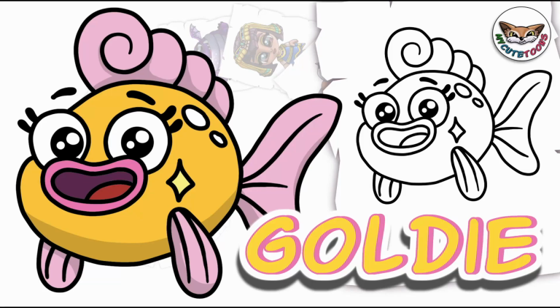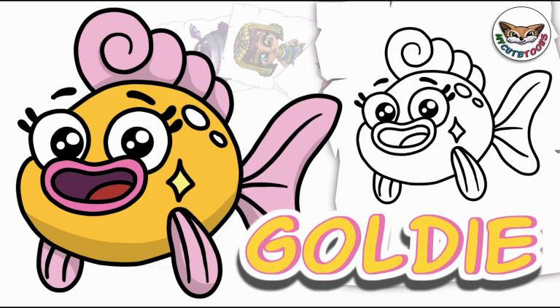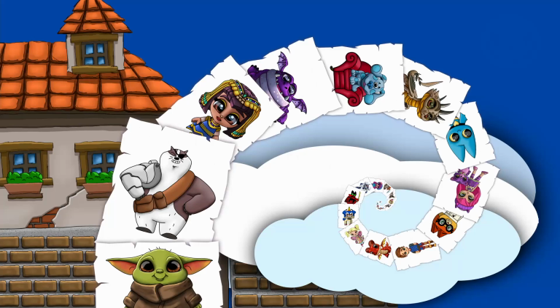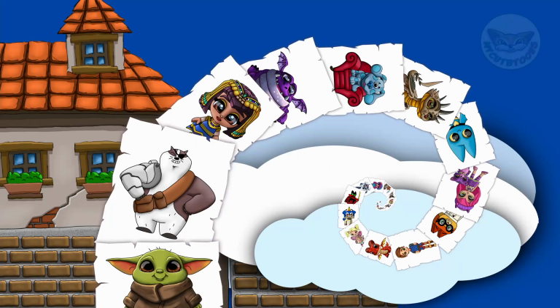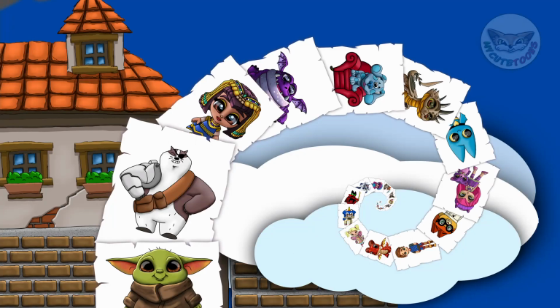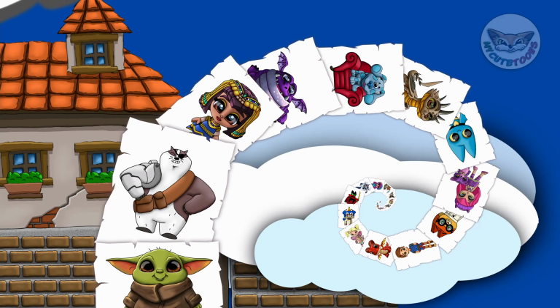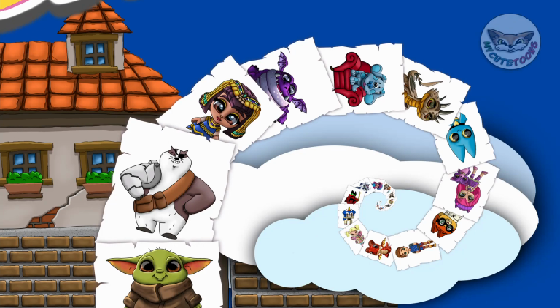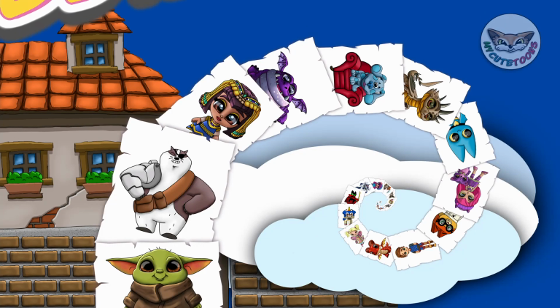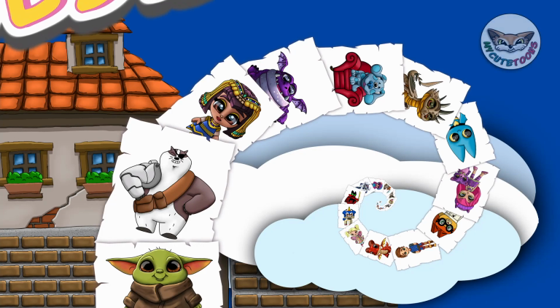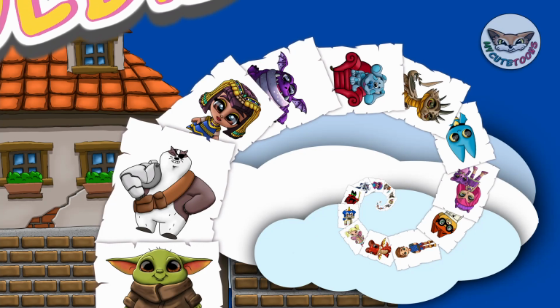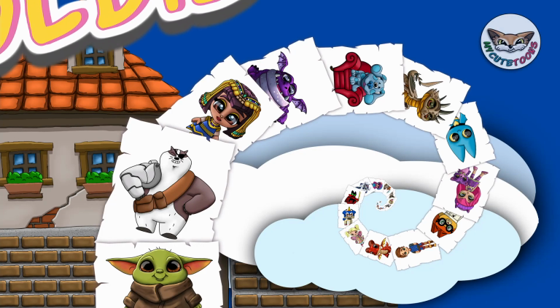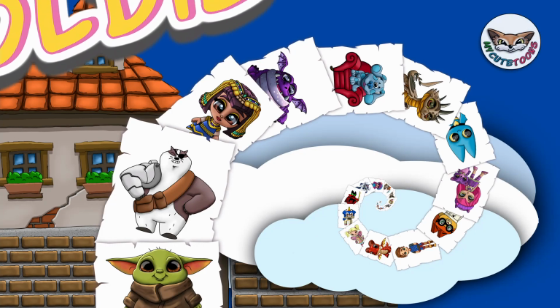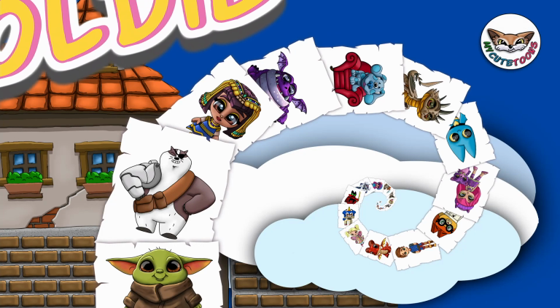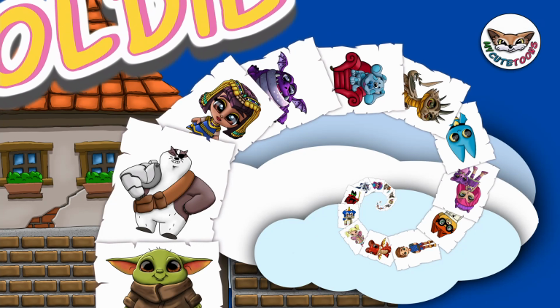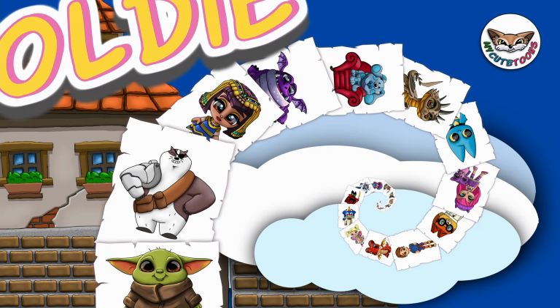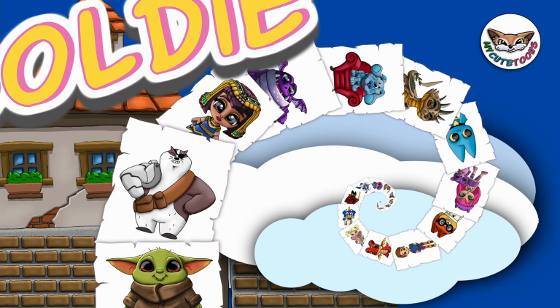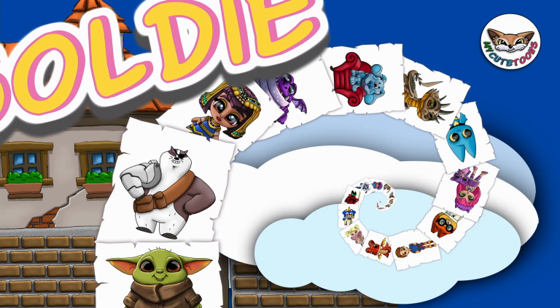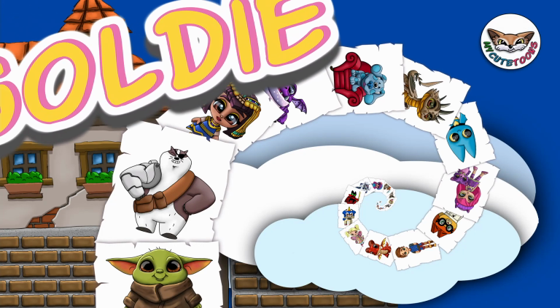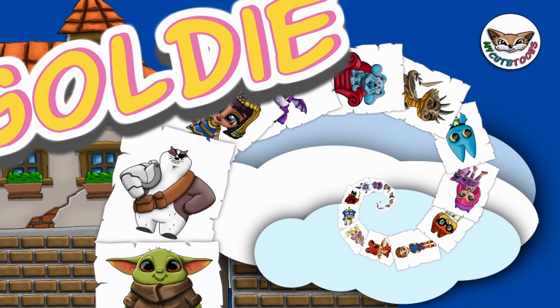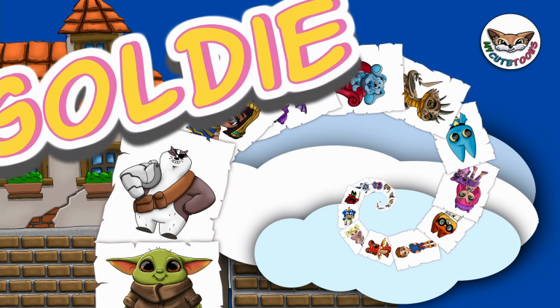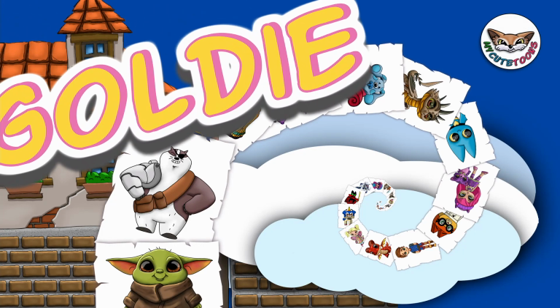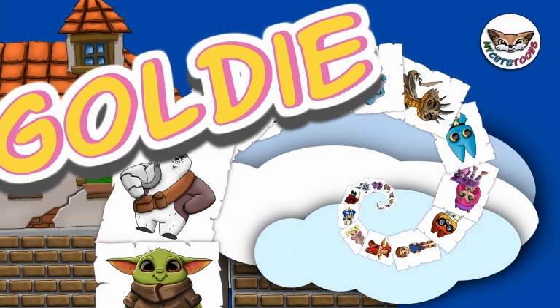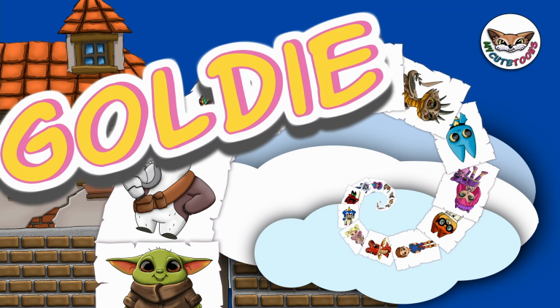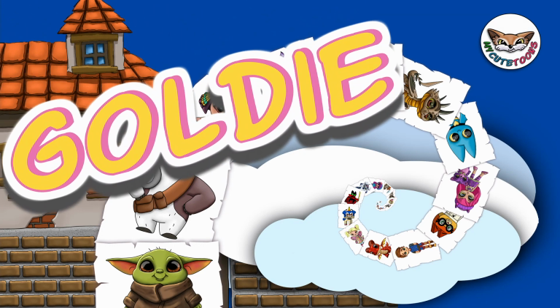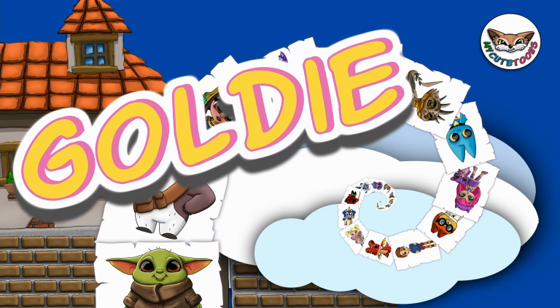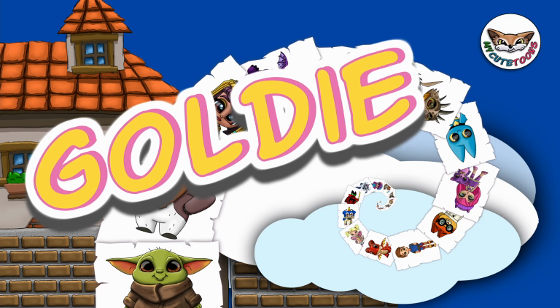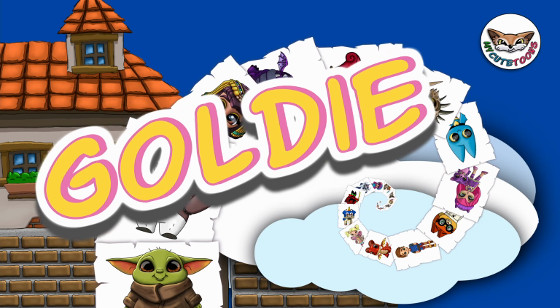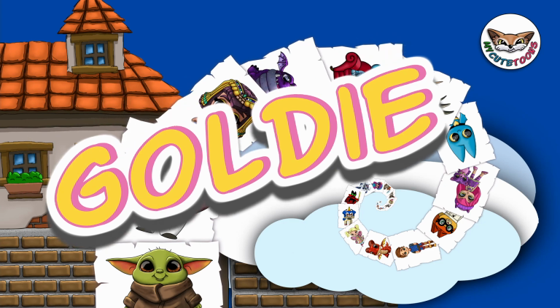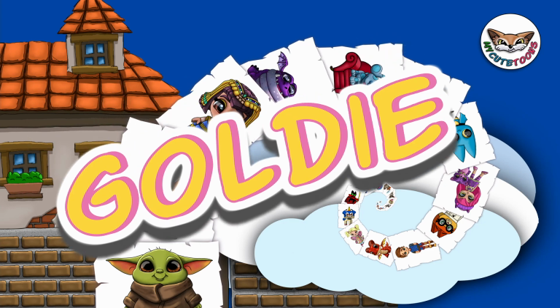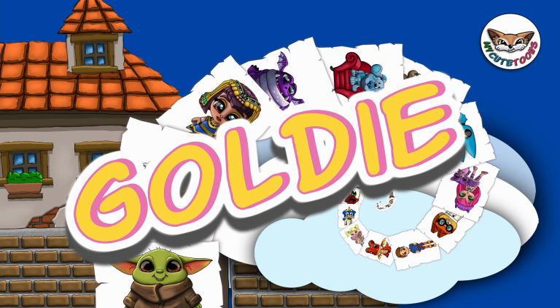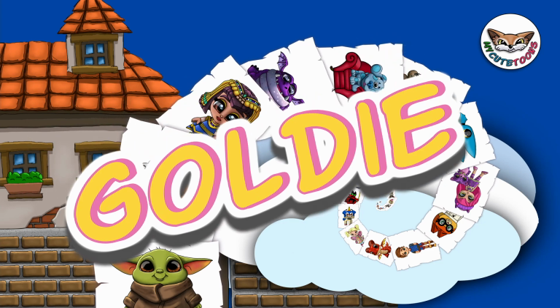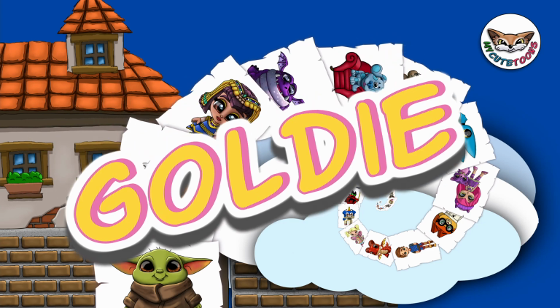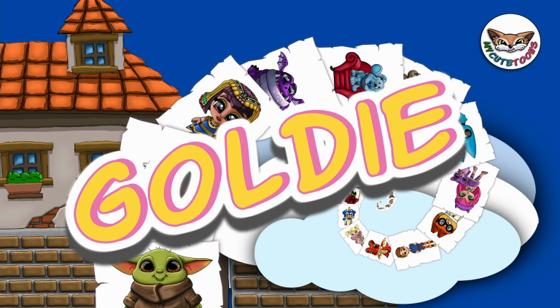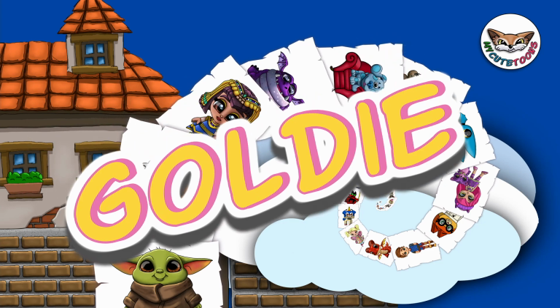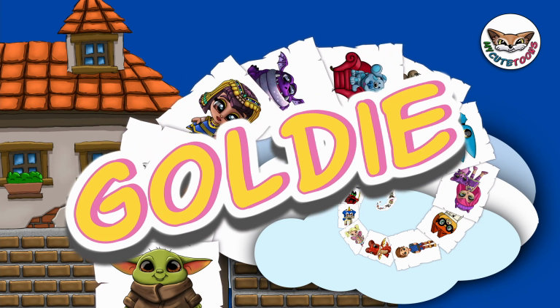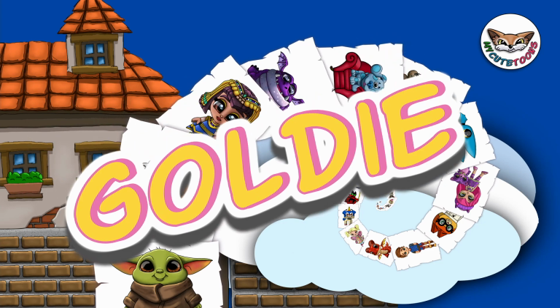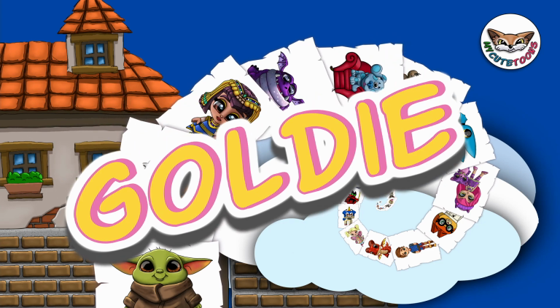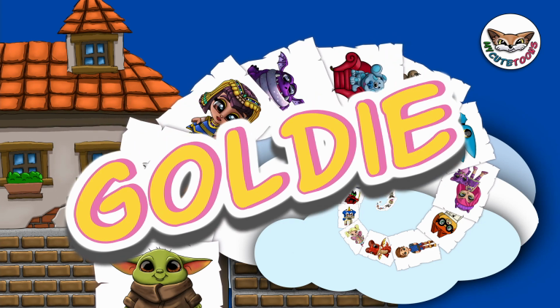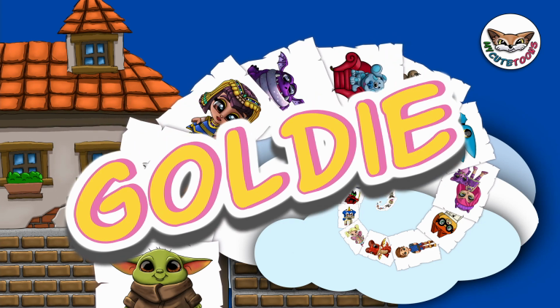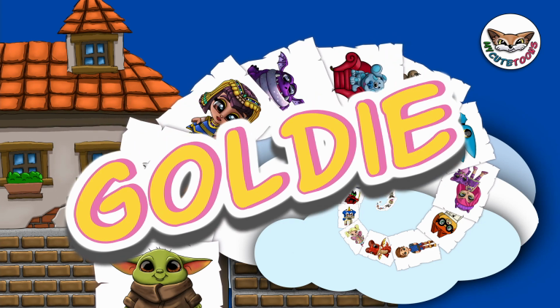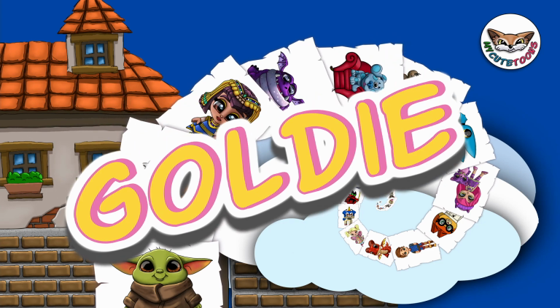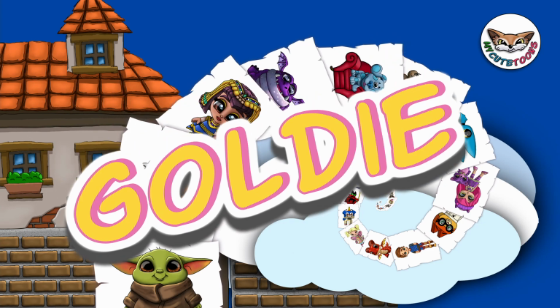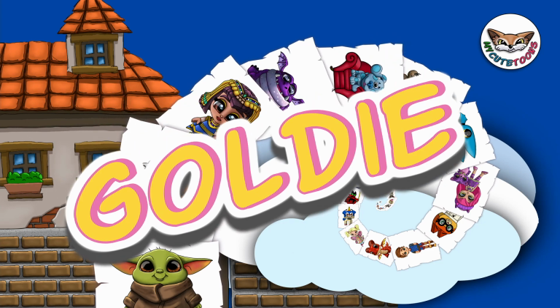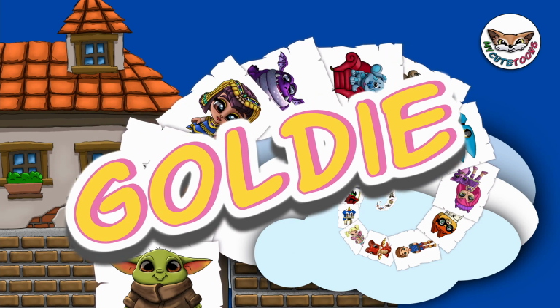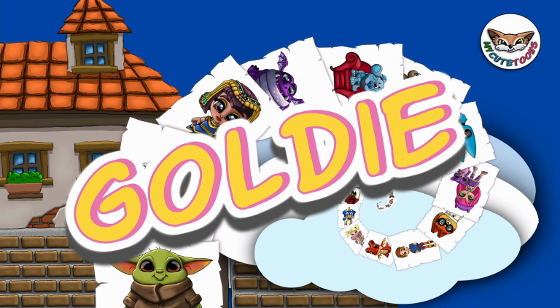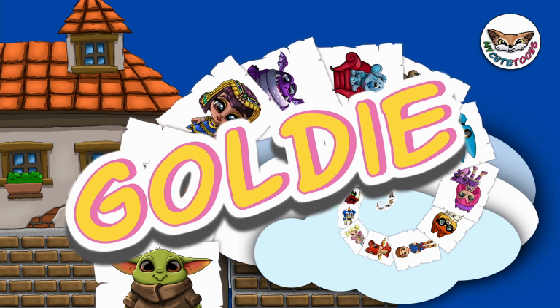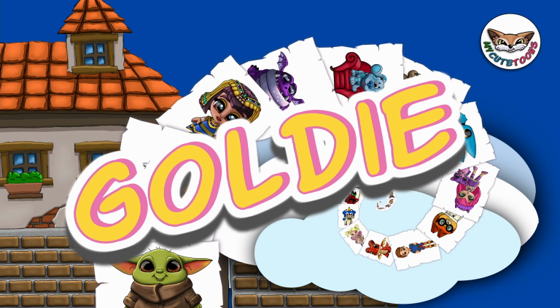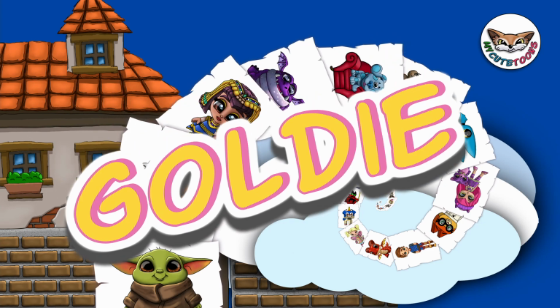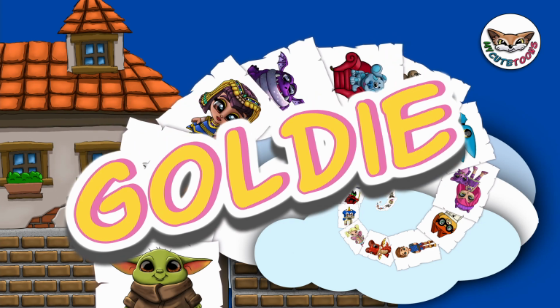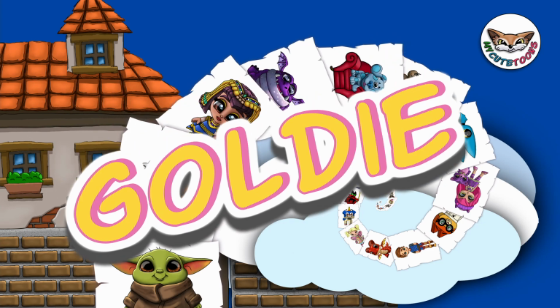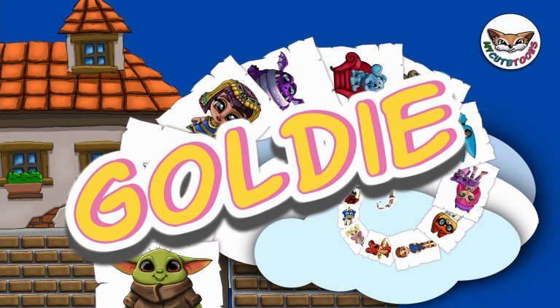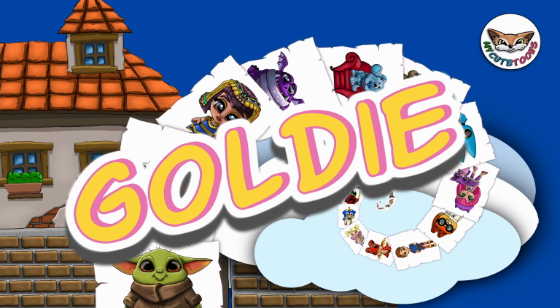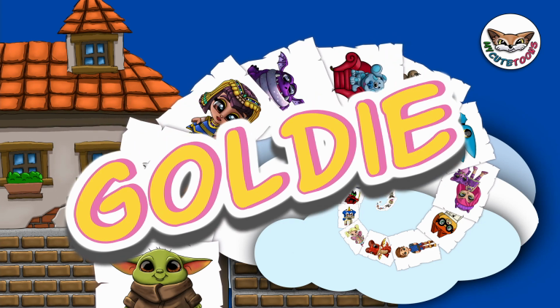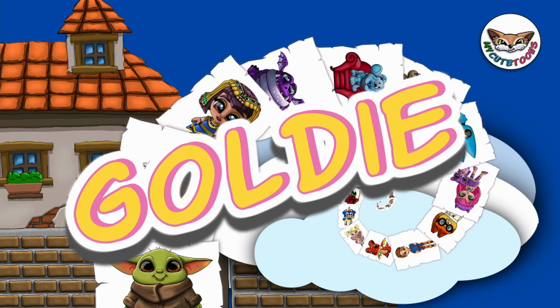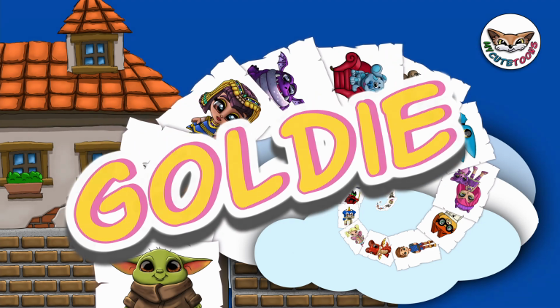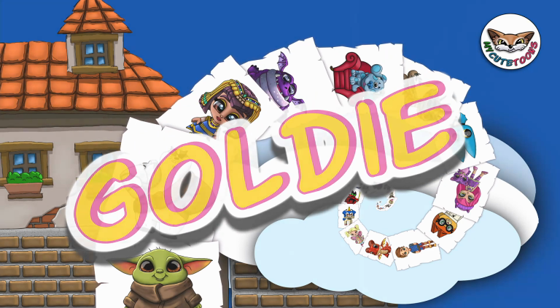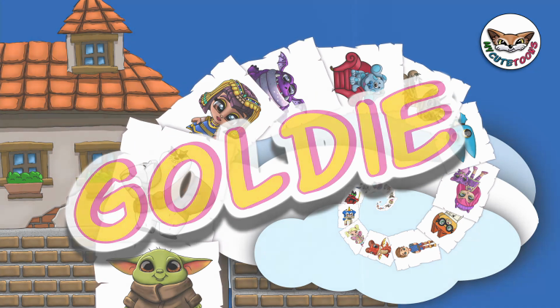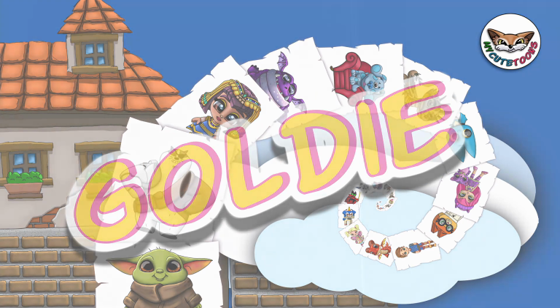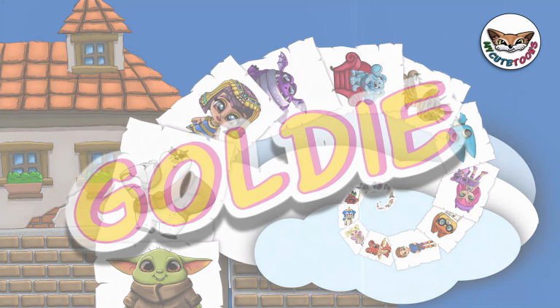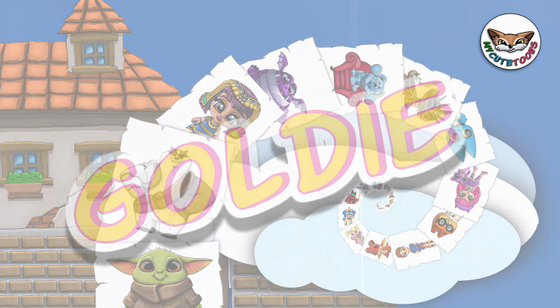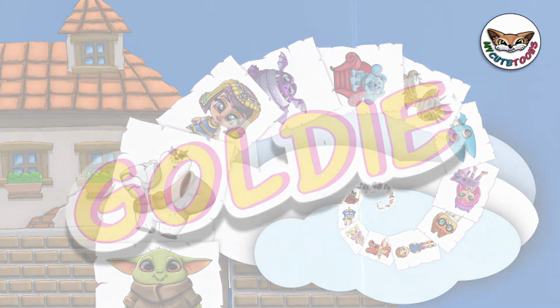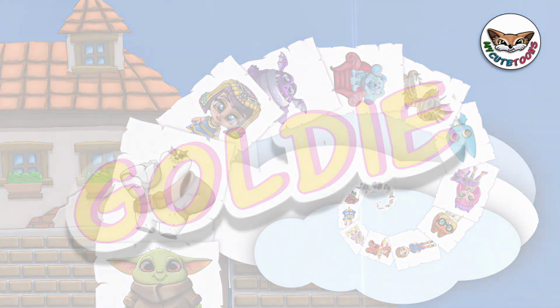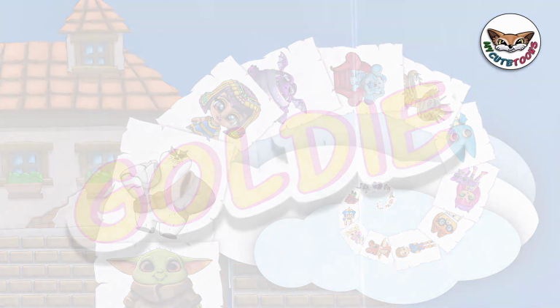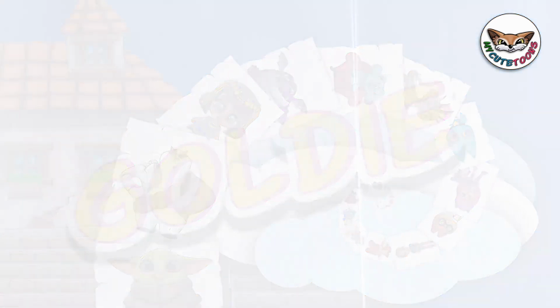Hi, welcome to MyQTunes. Today we're going to draw Goldie from Baby Shark's Big Show. Grab your marker and follow along with me.